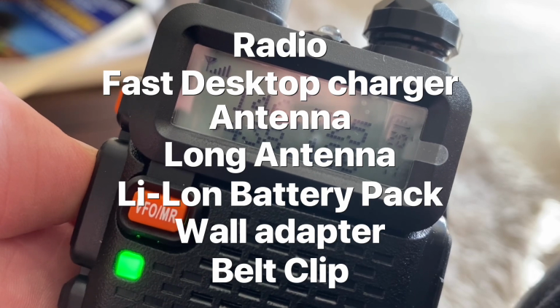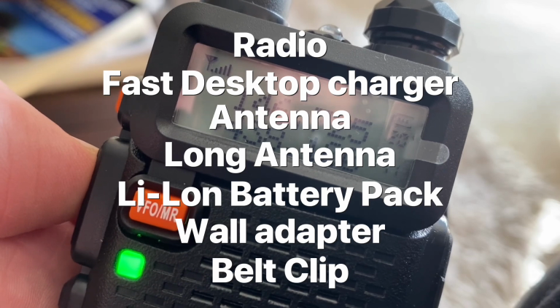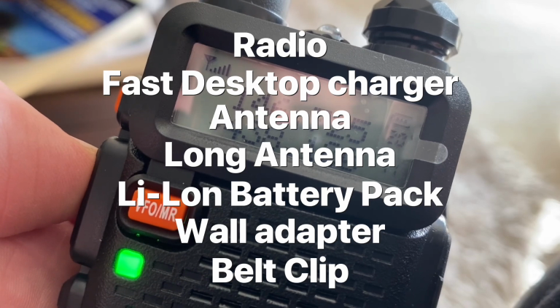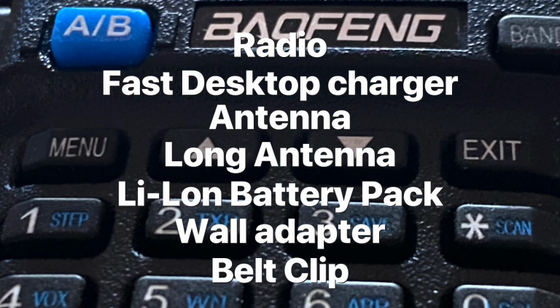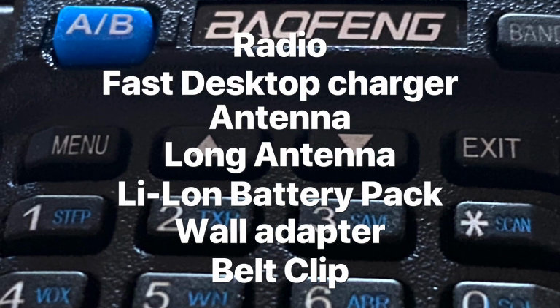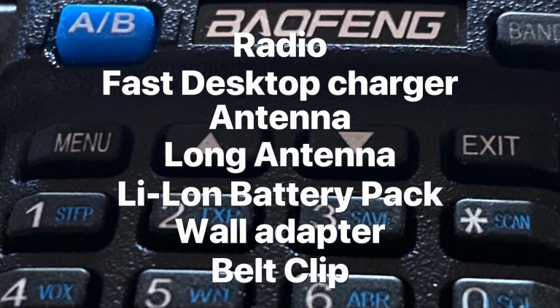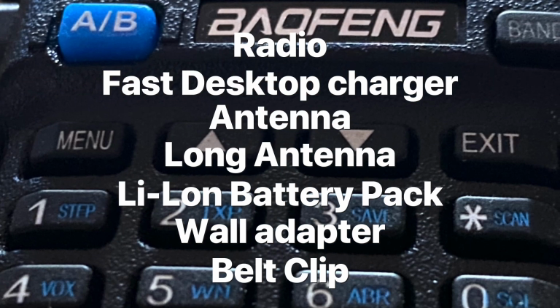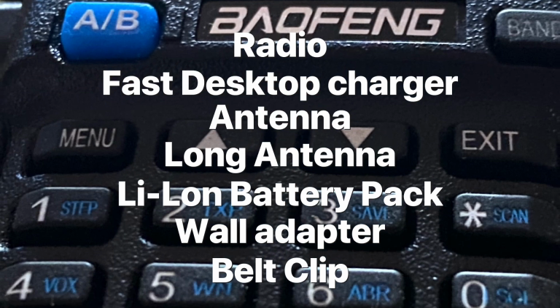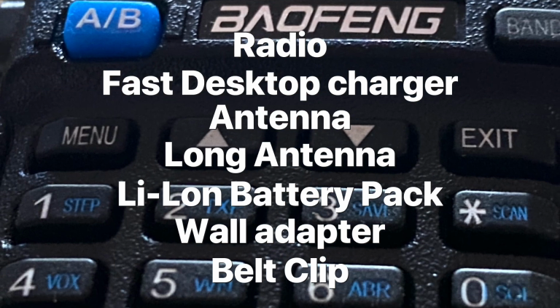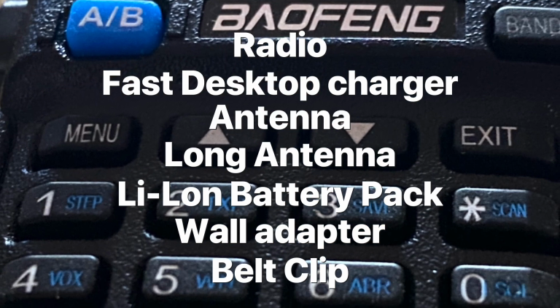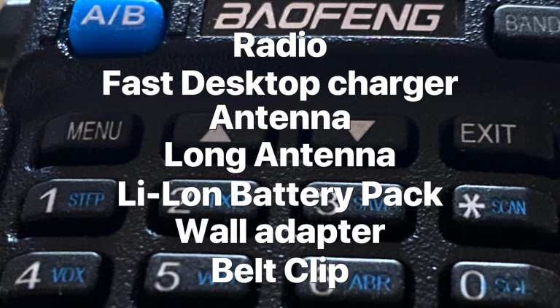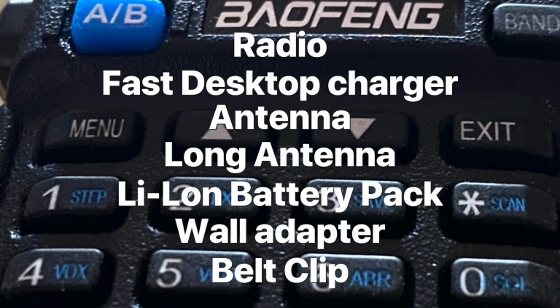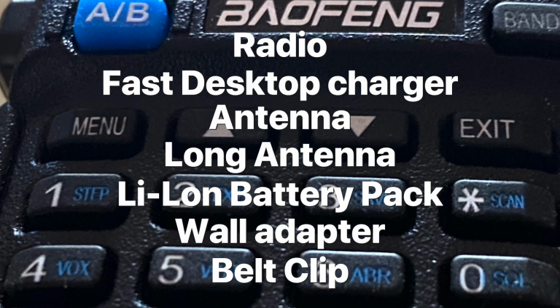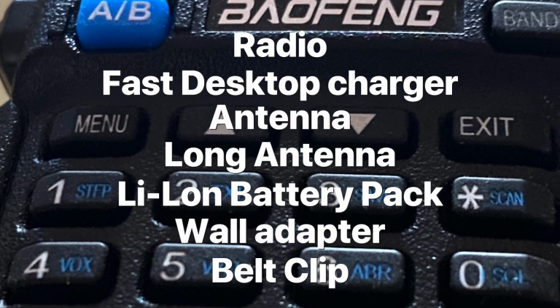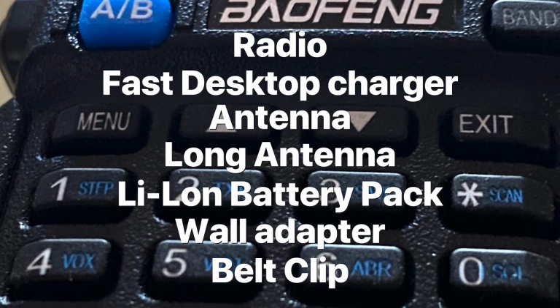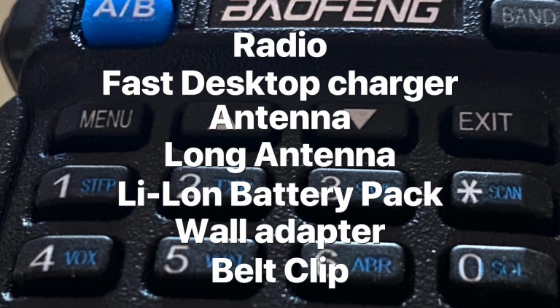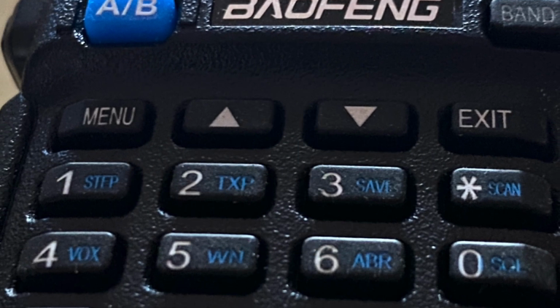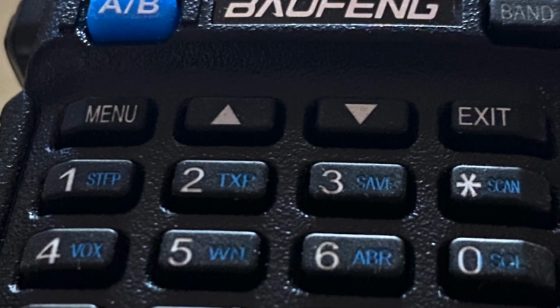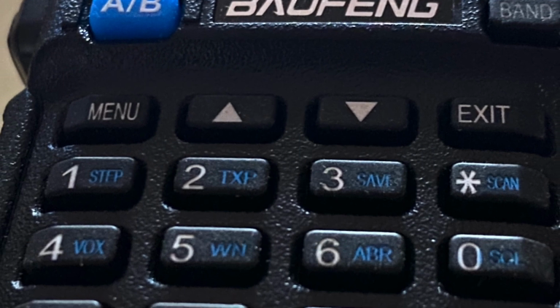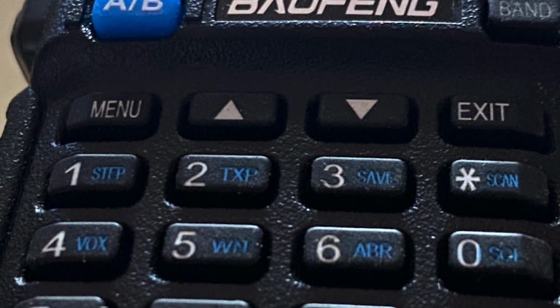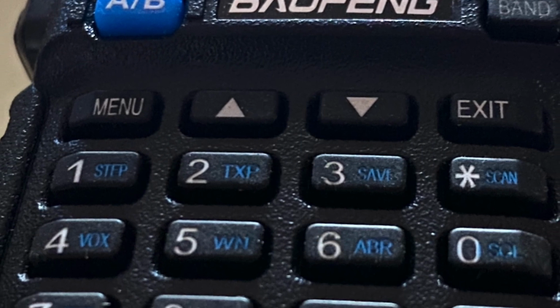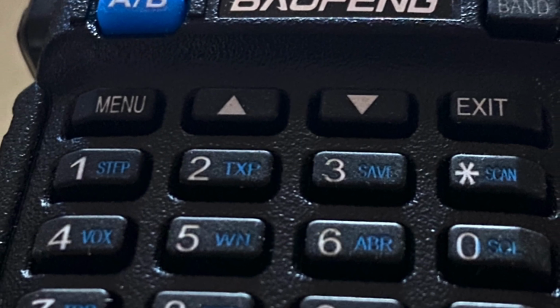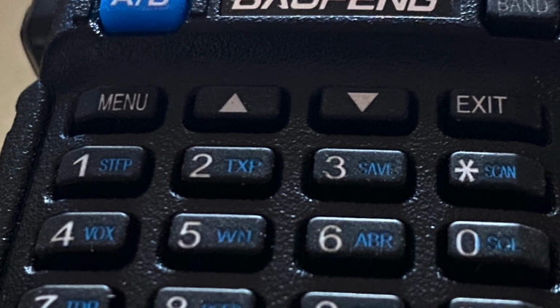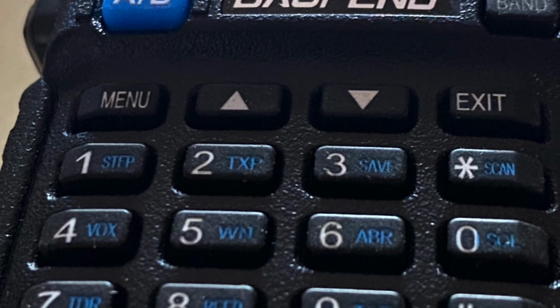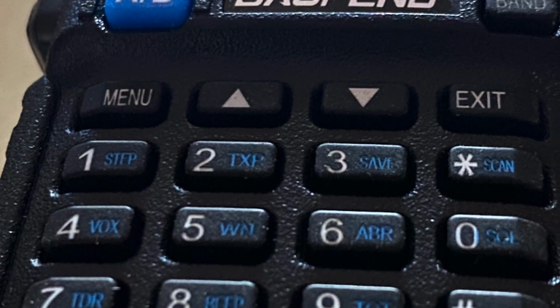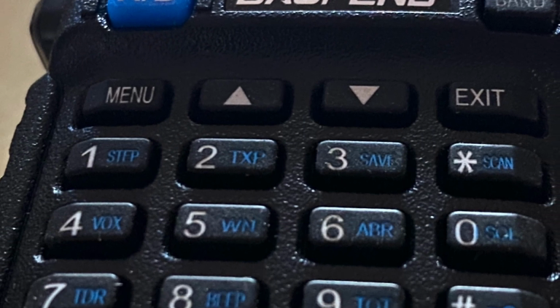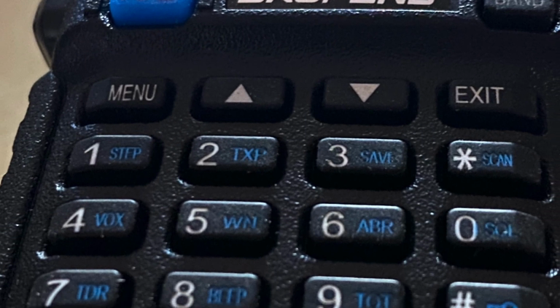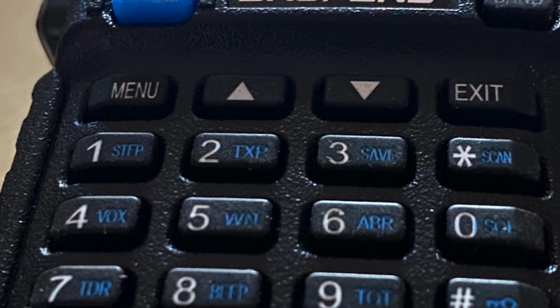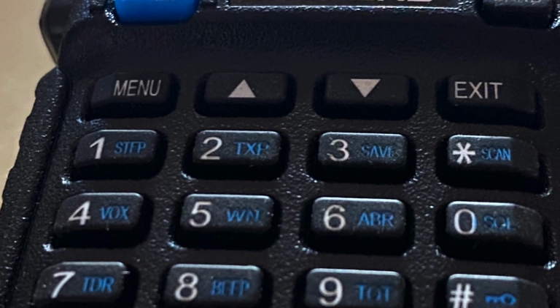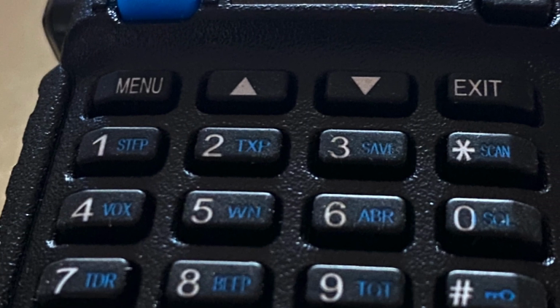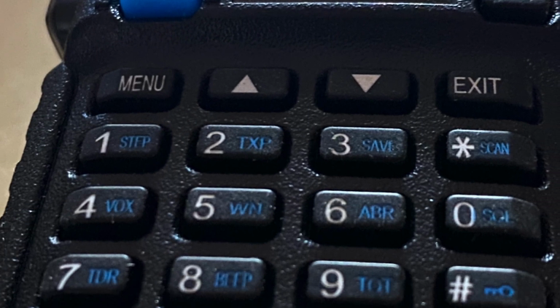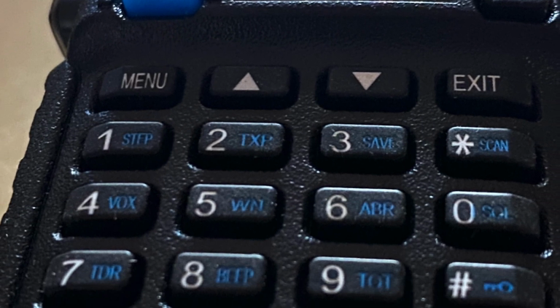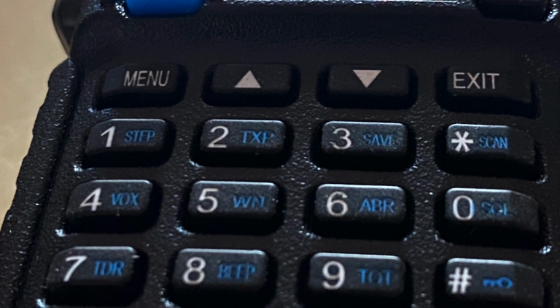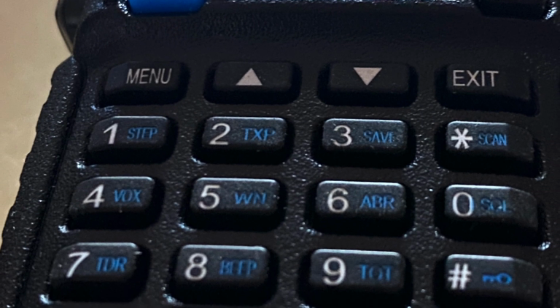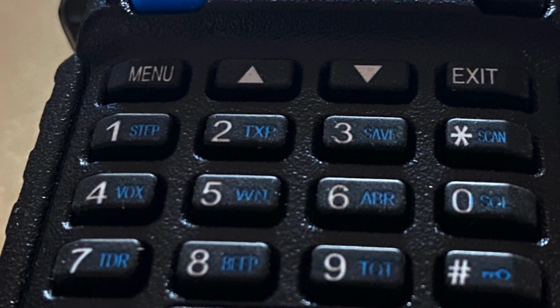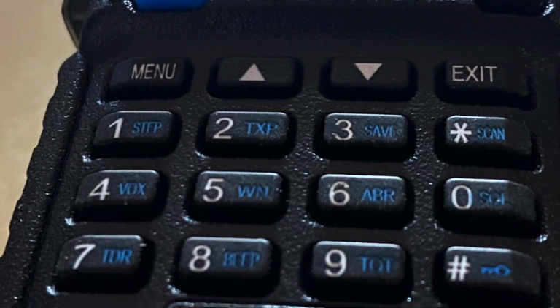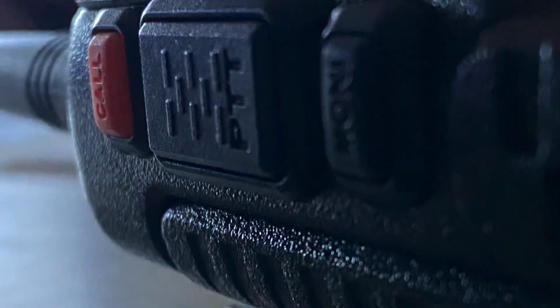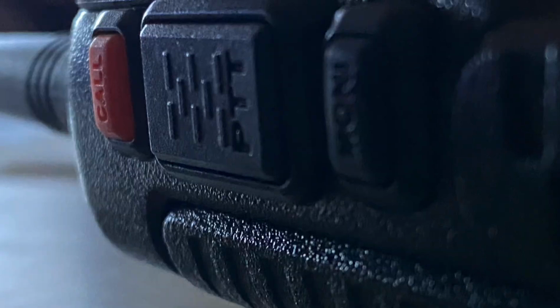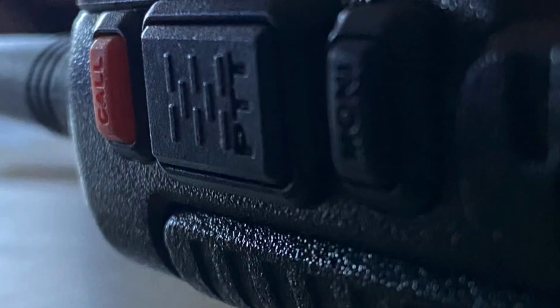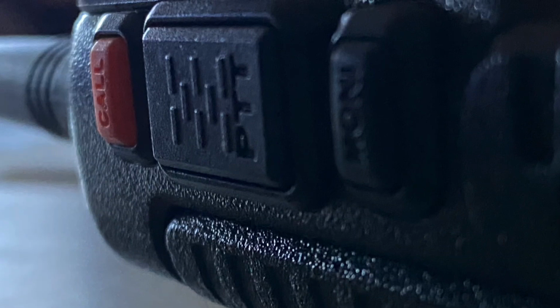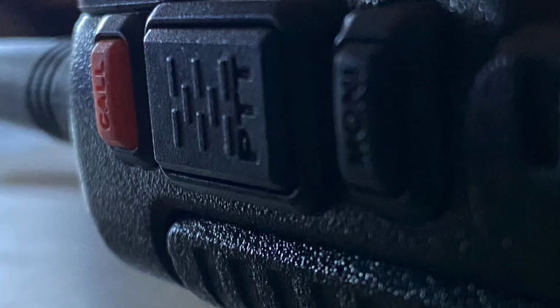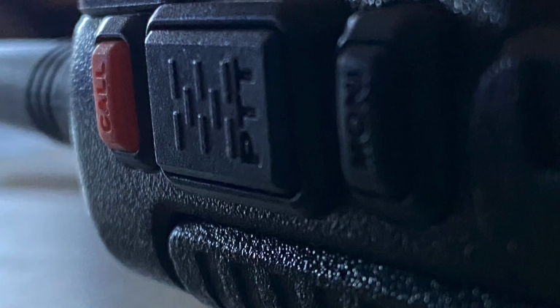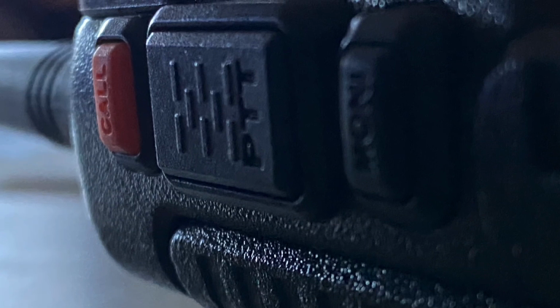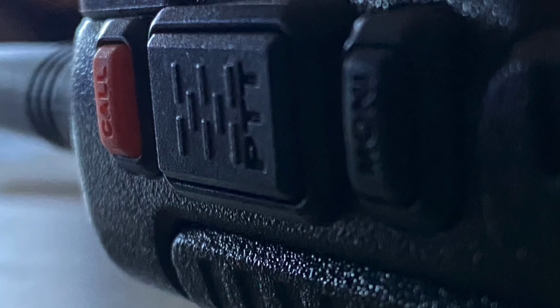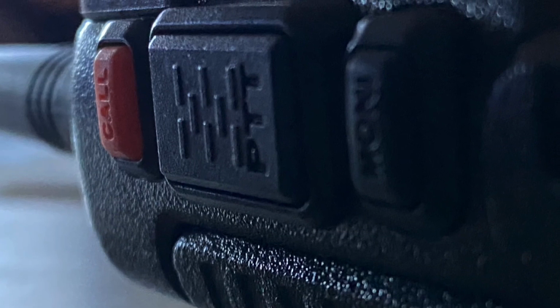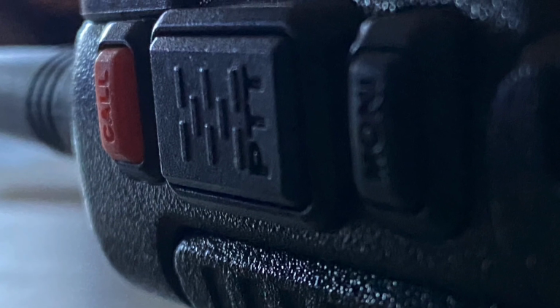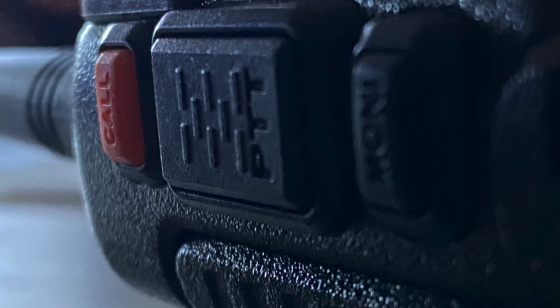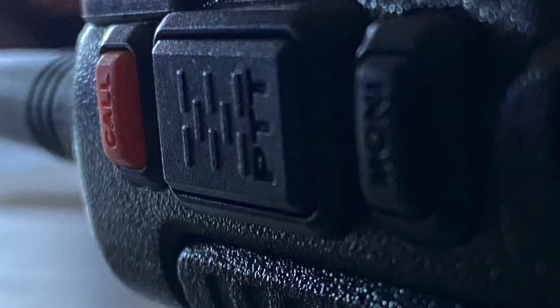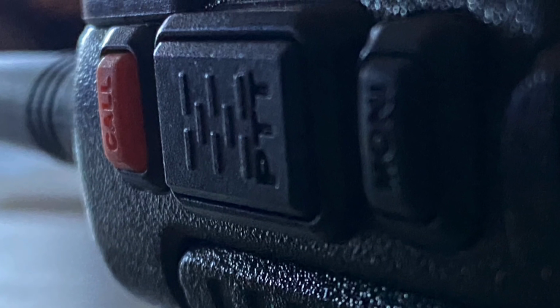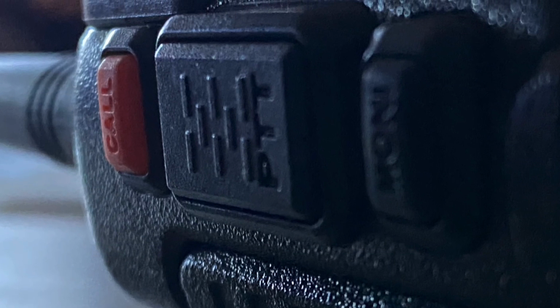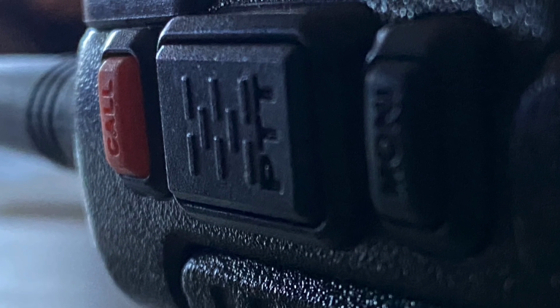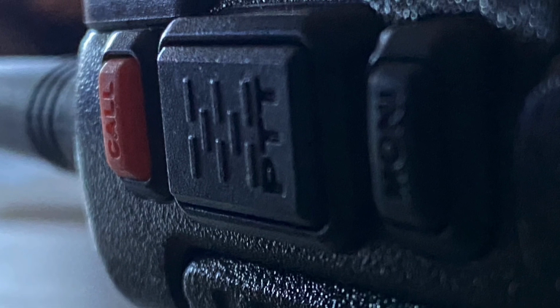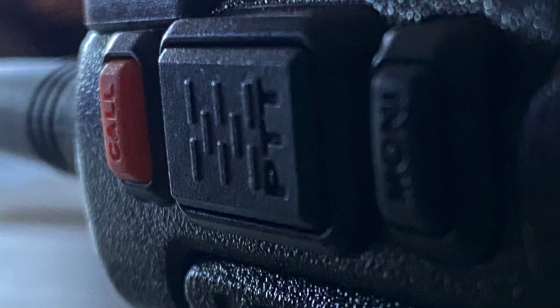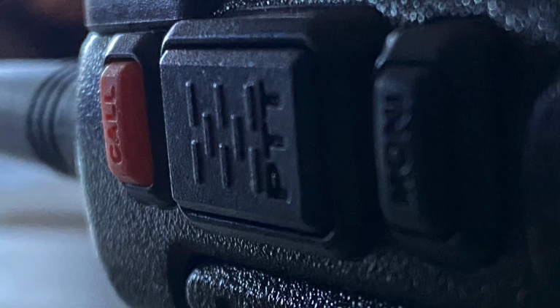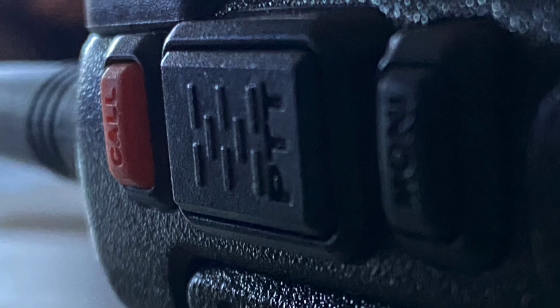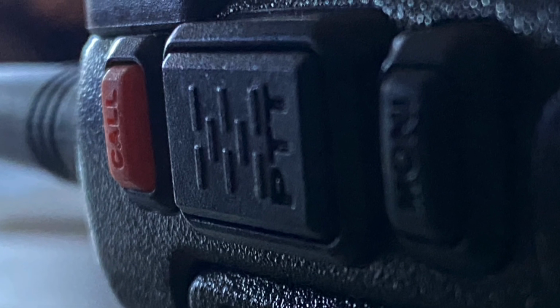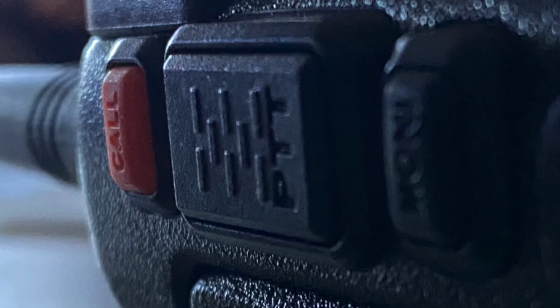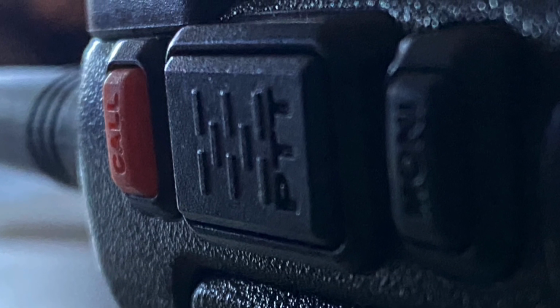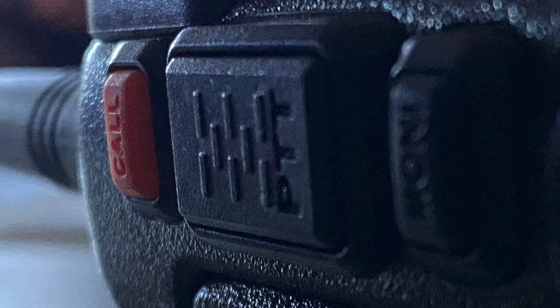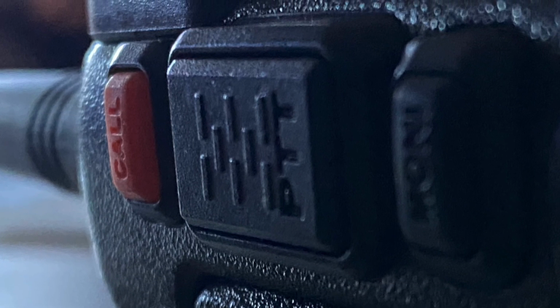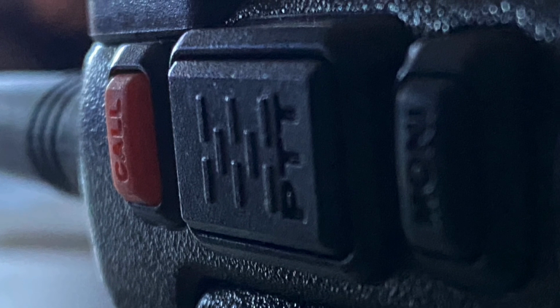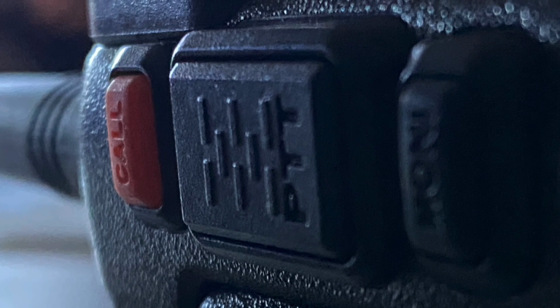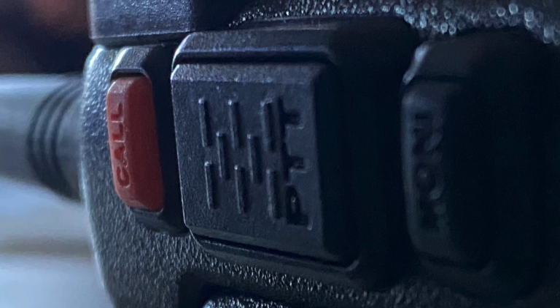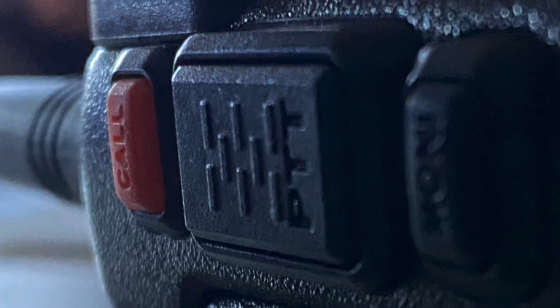It has 128 memory channels, and I love how when you program the channels on the radio, you can see what has already been used so you don't wipe existing channels.